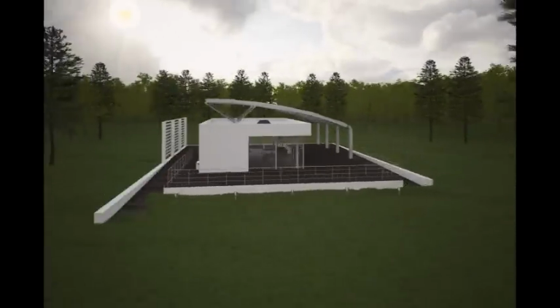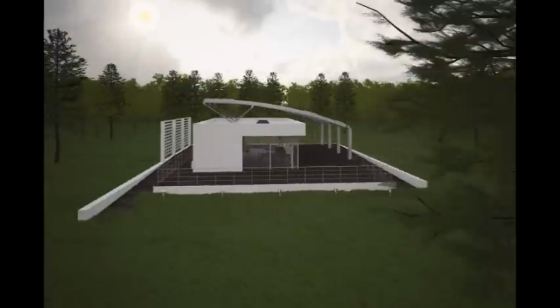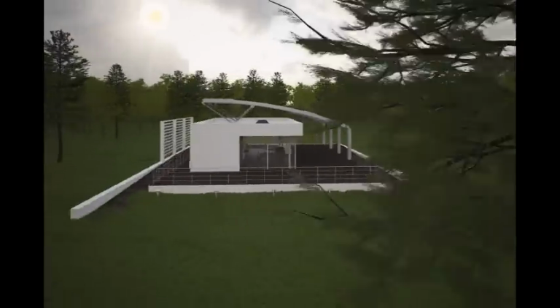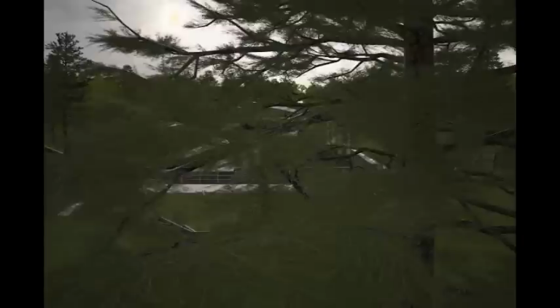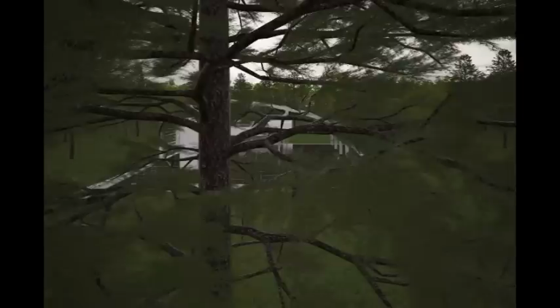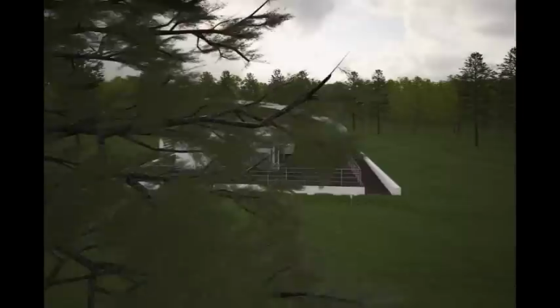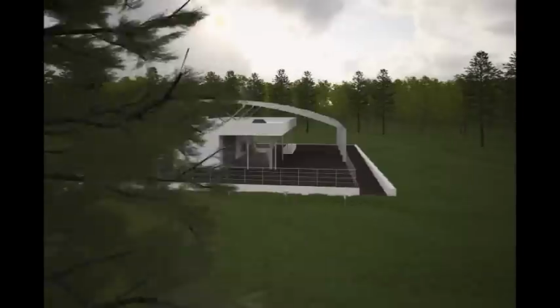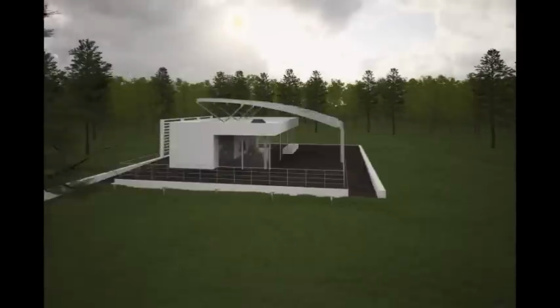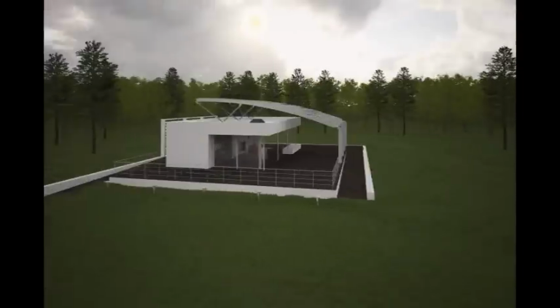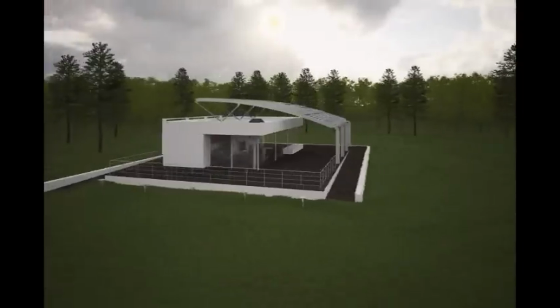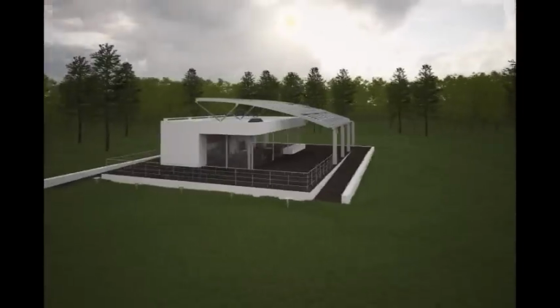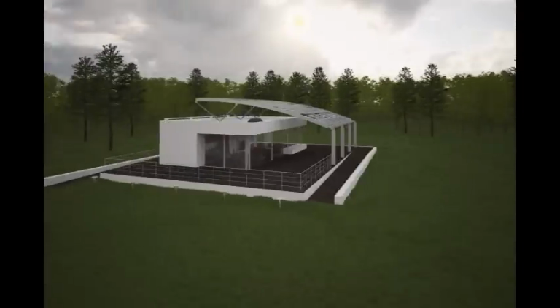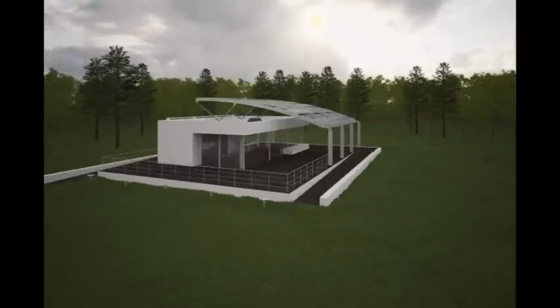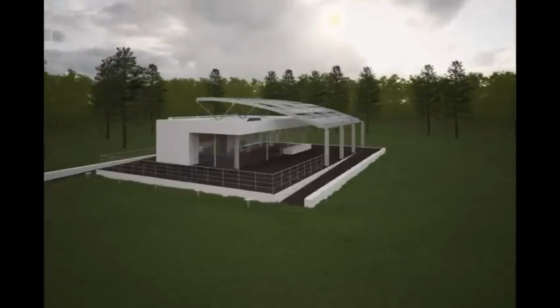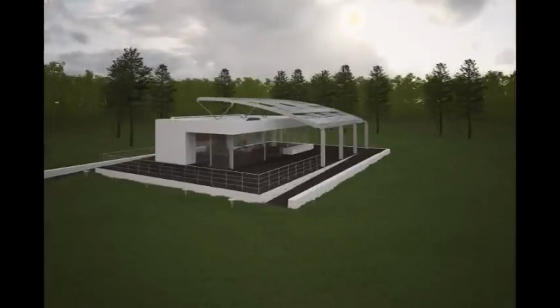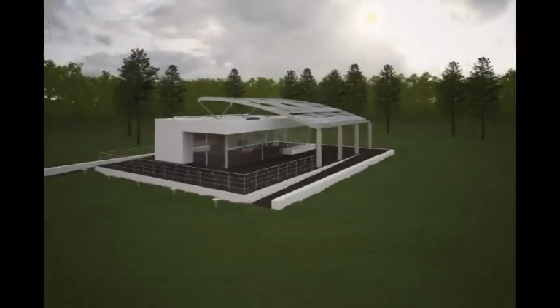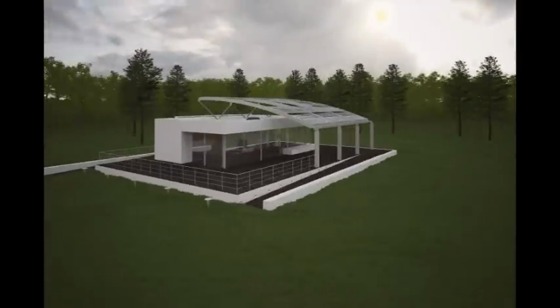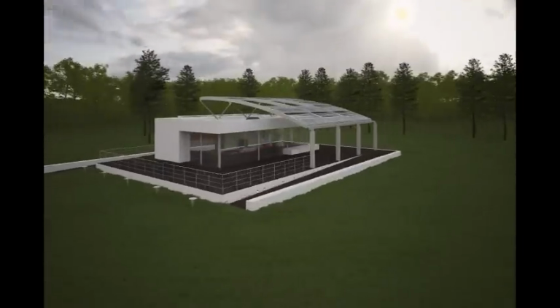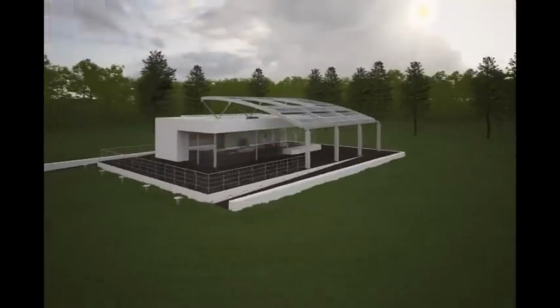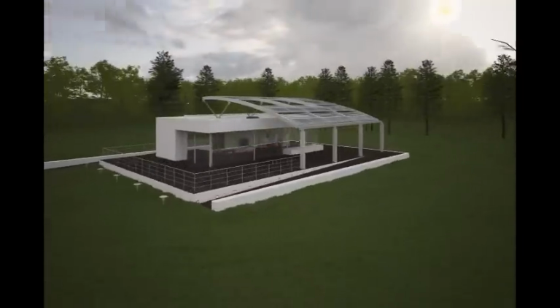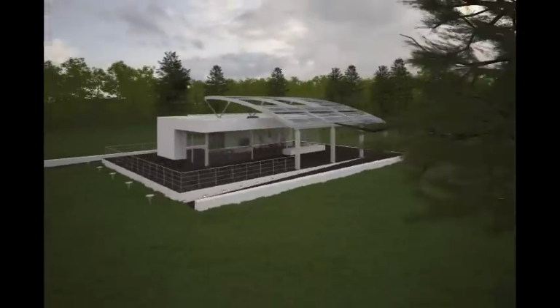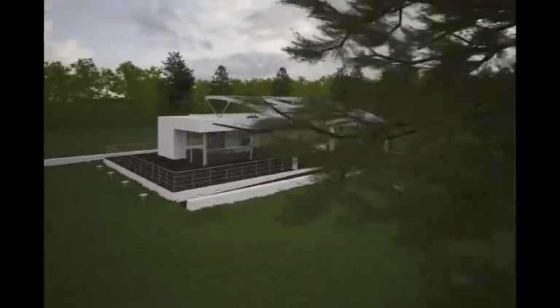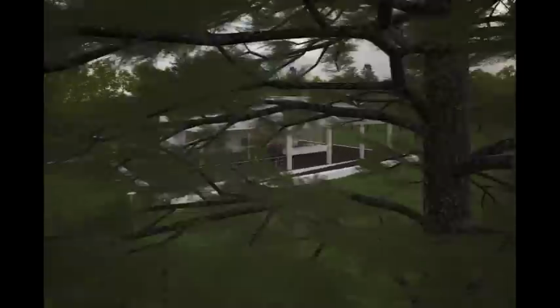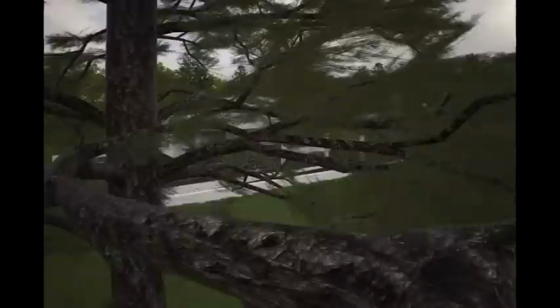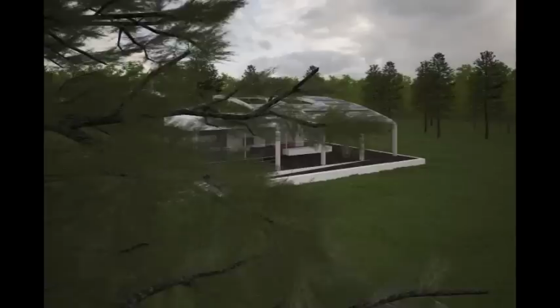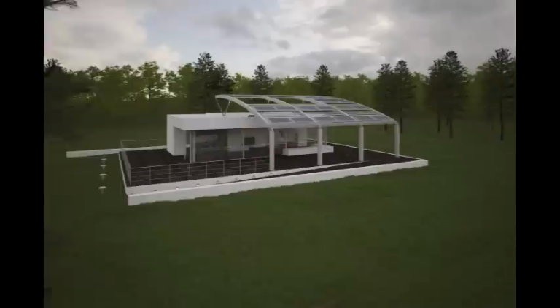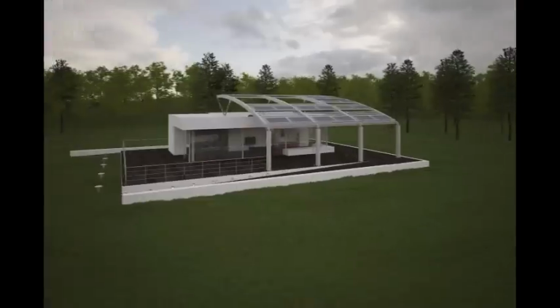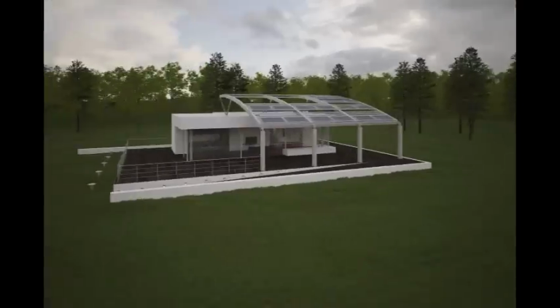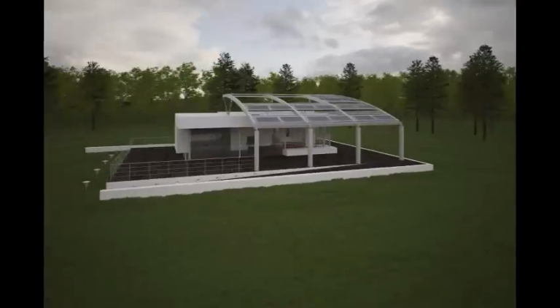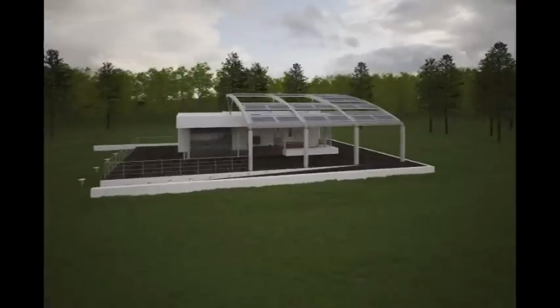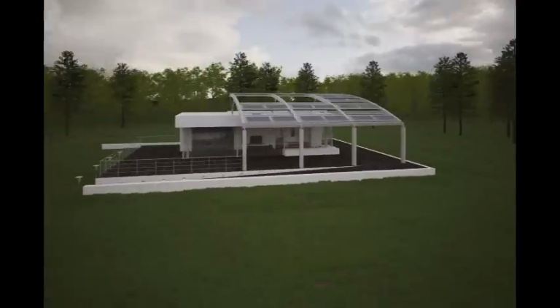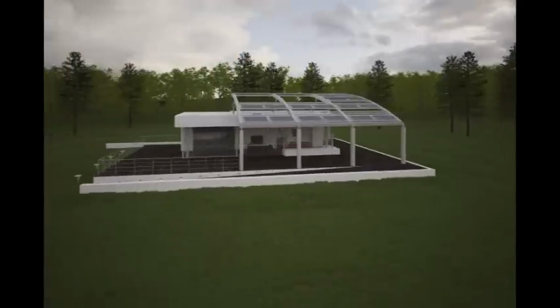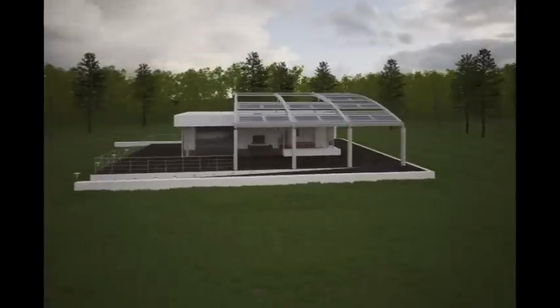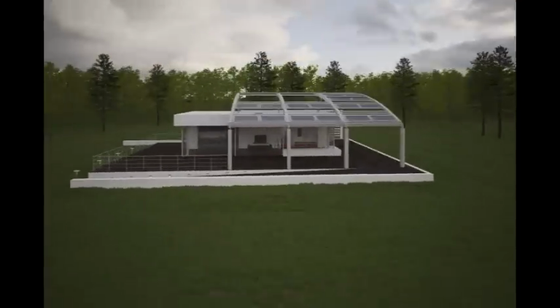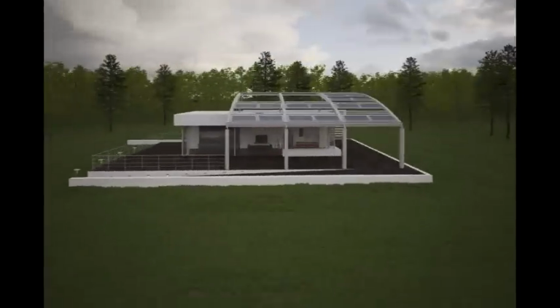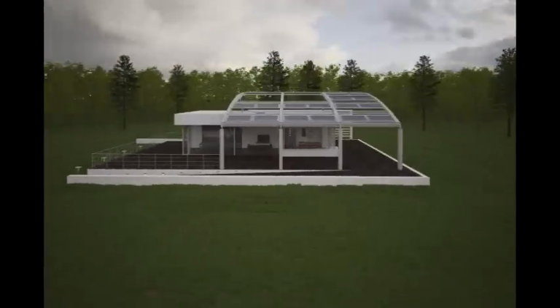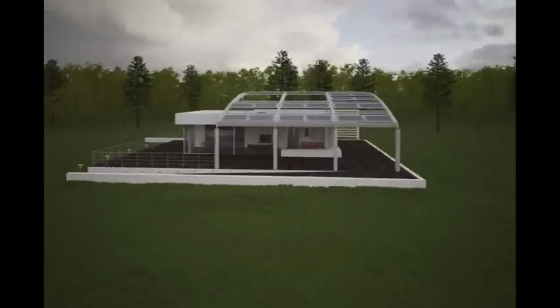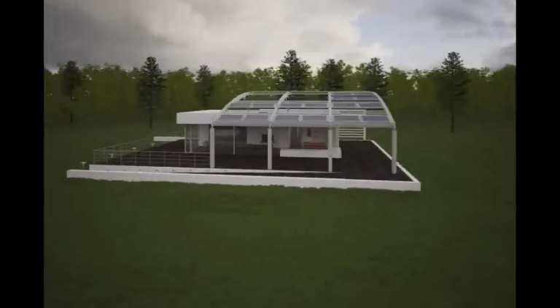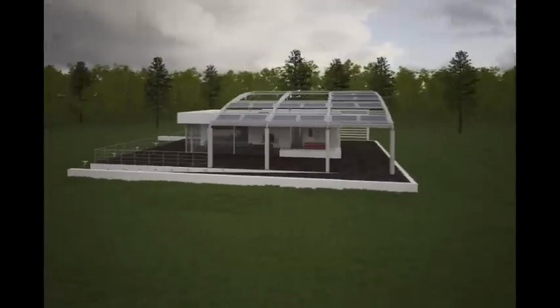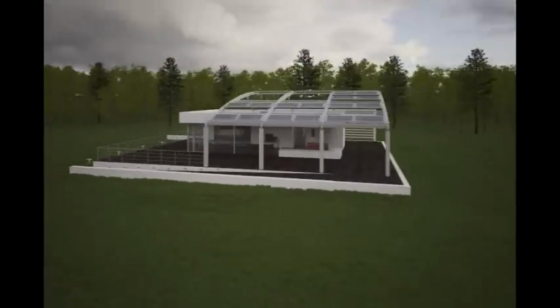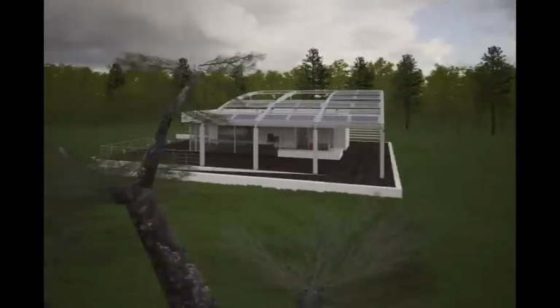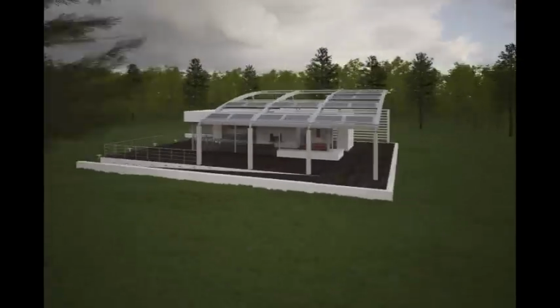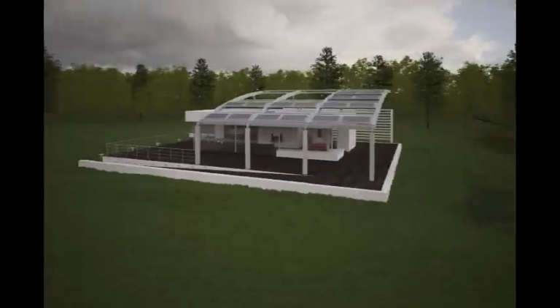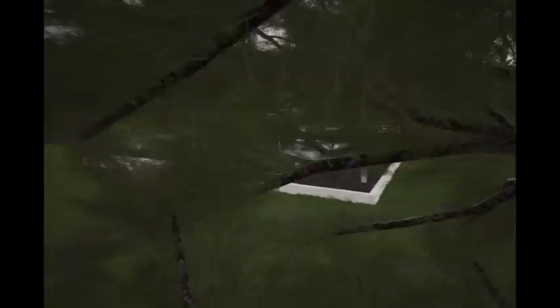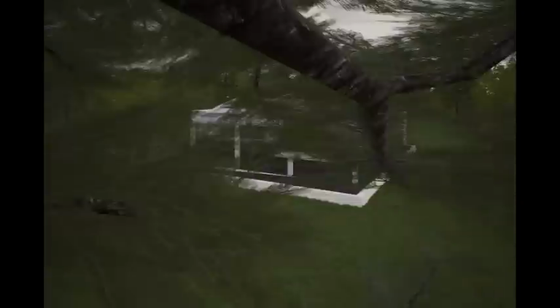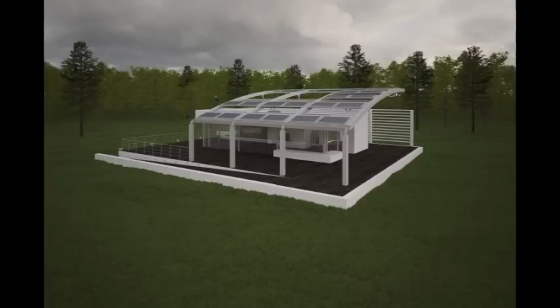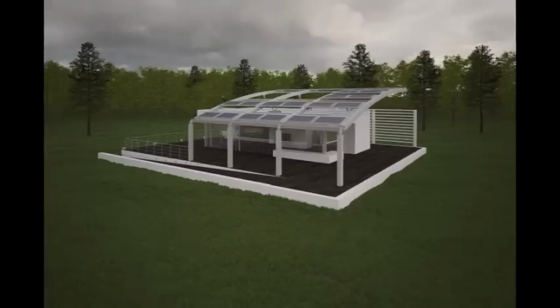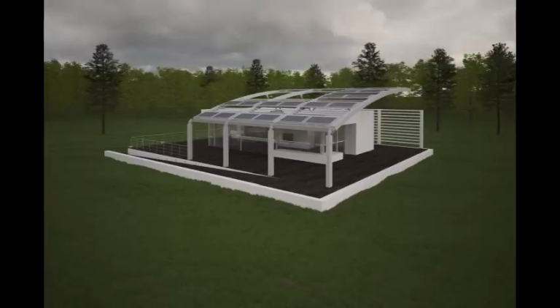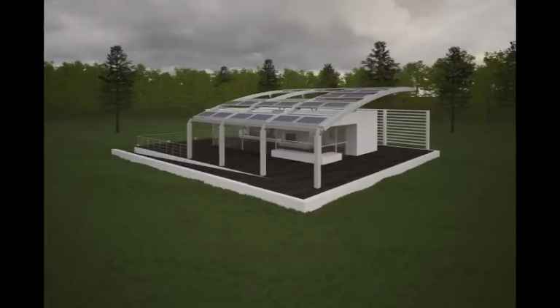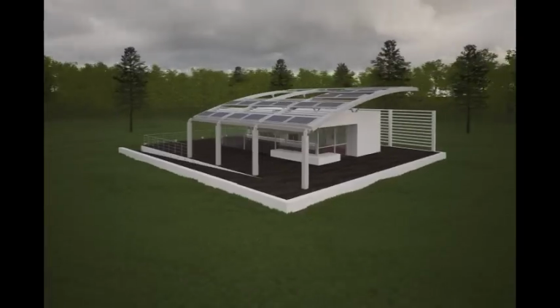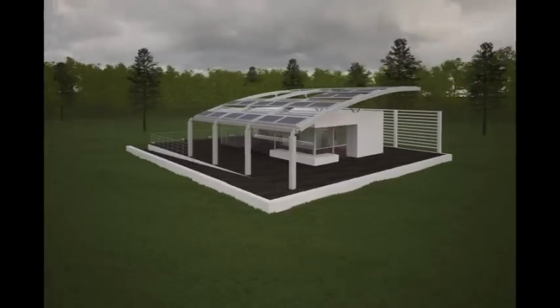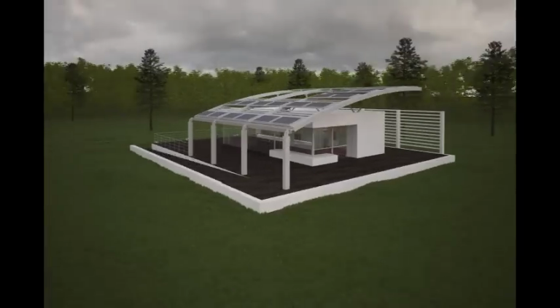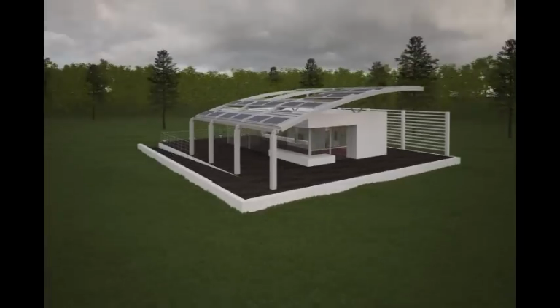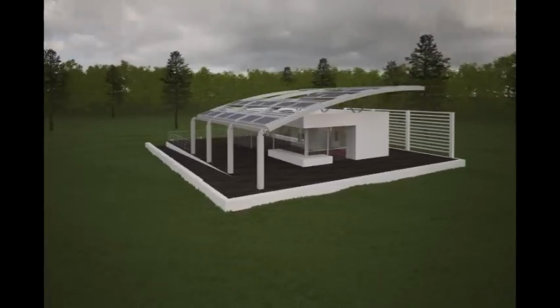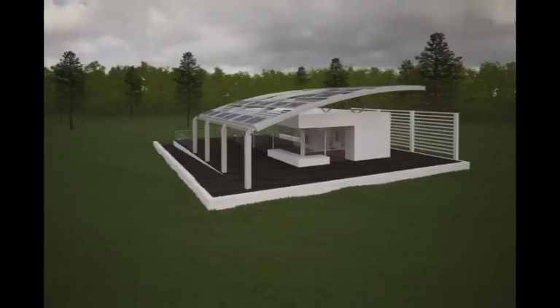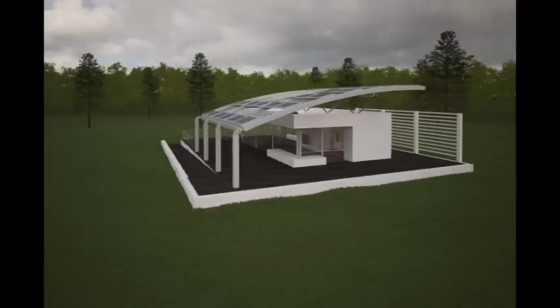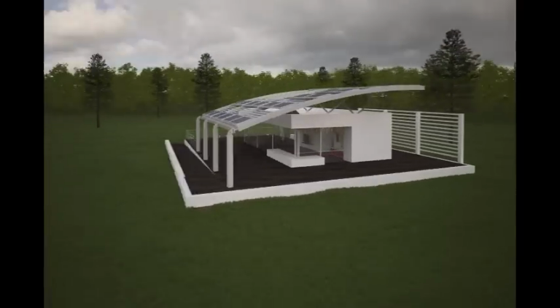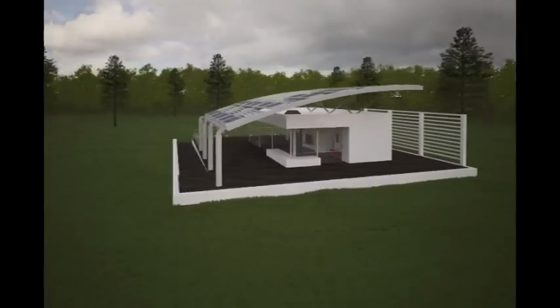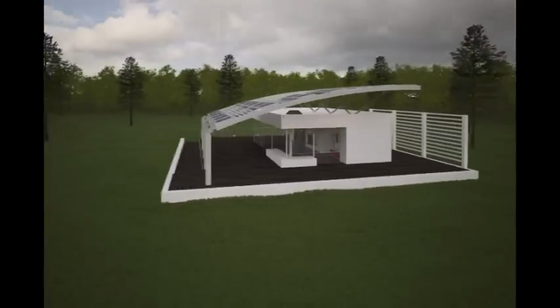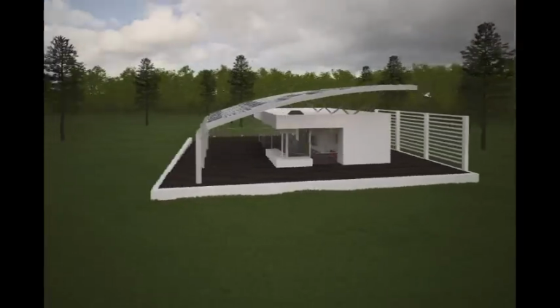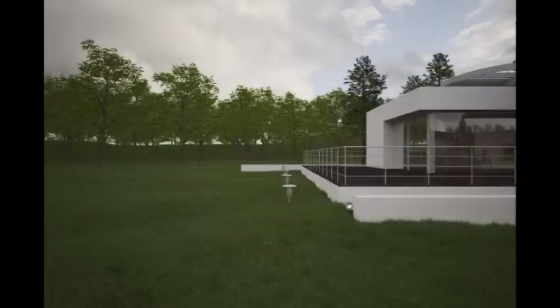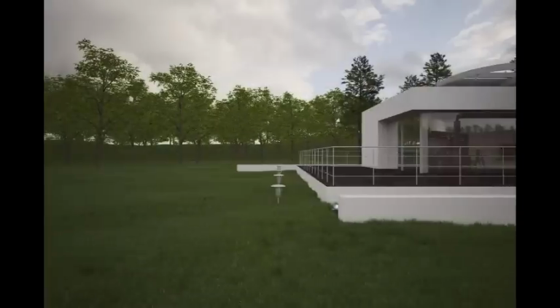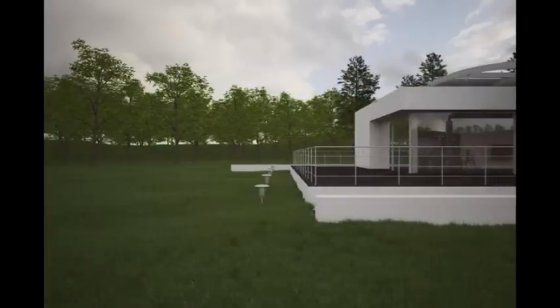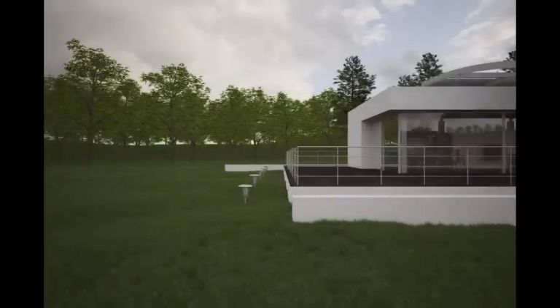The 30 solar panel array we have chosen to use are 280-watt panels equipped with micro inverters located on the arch.